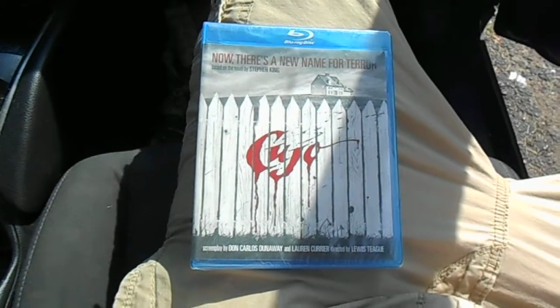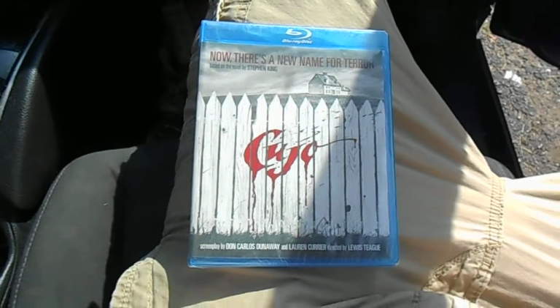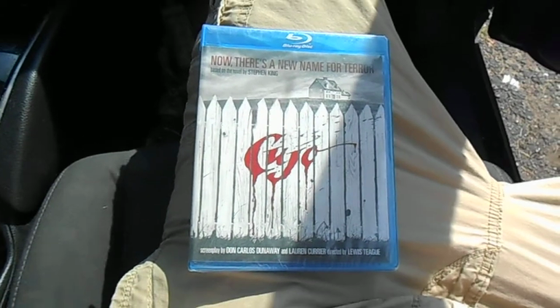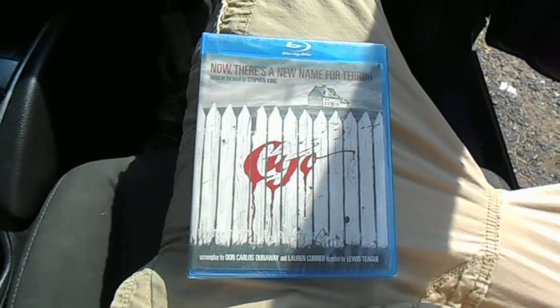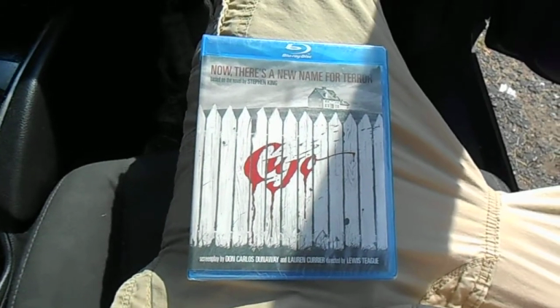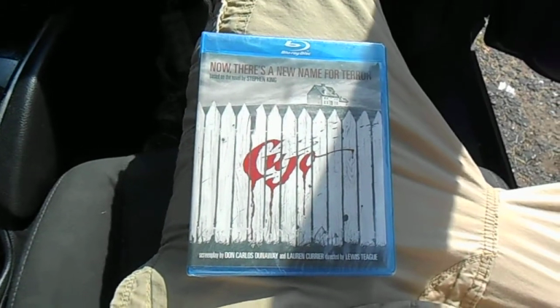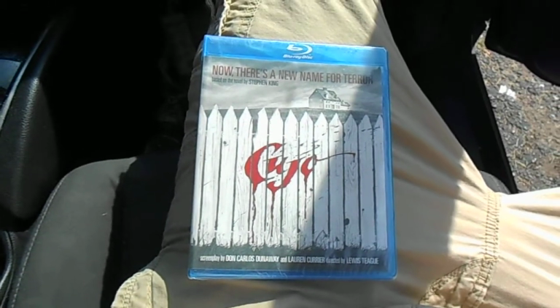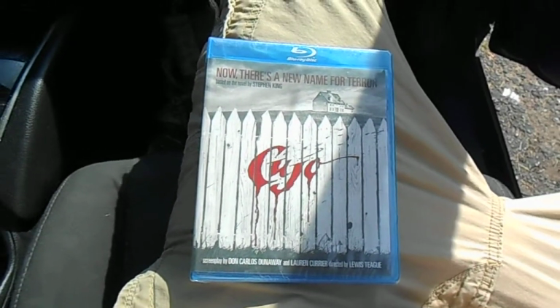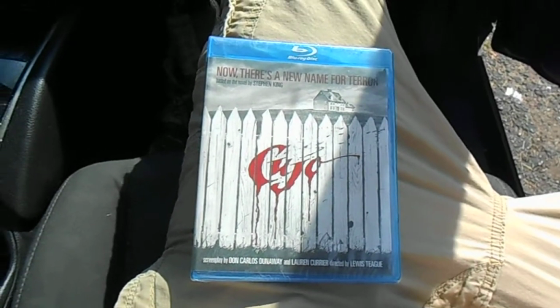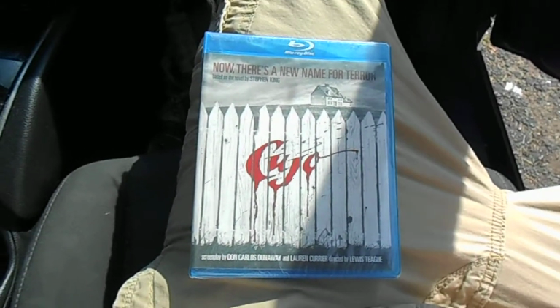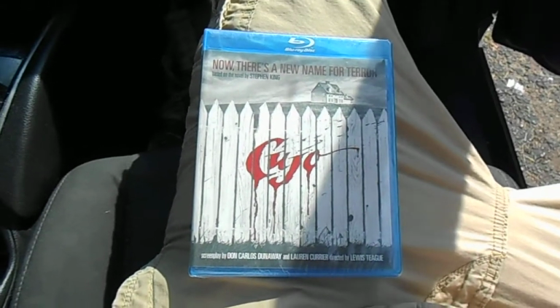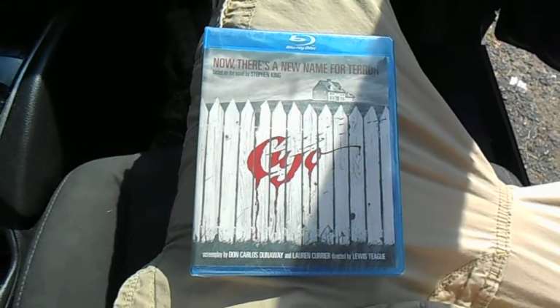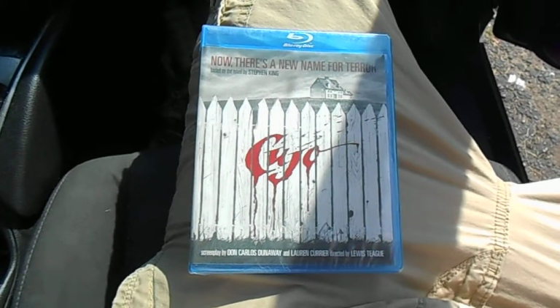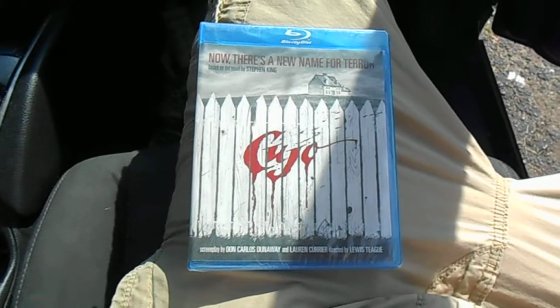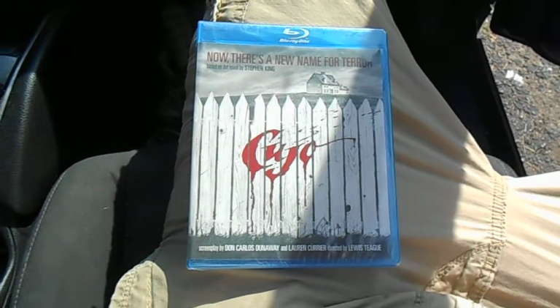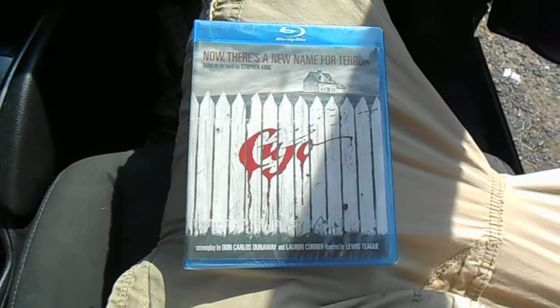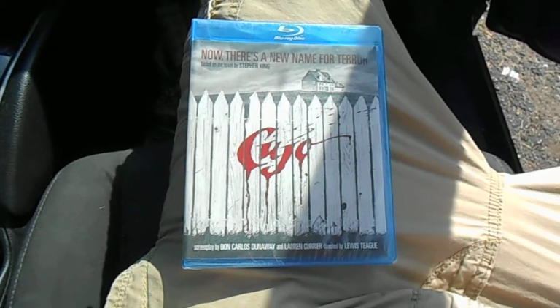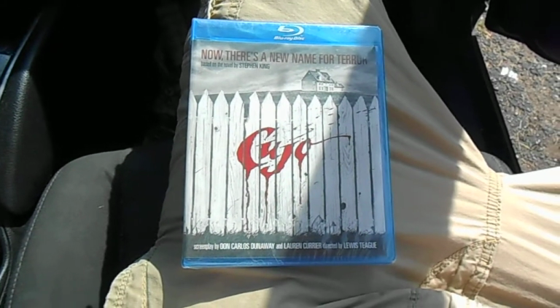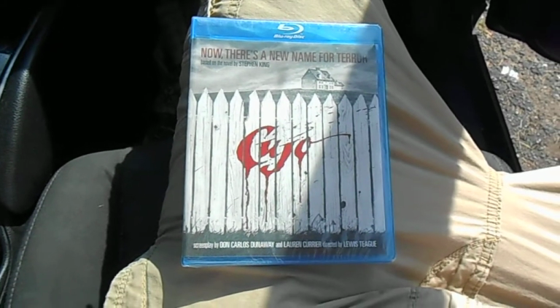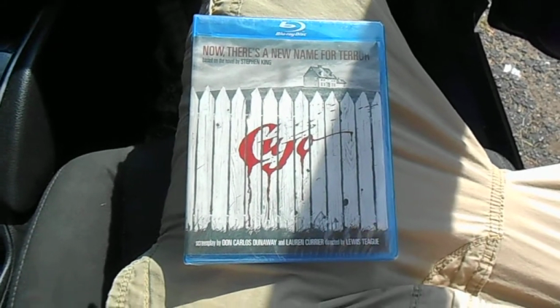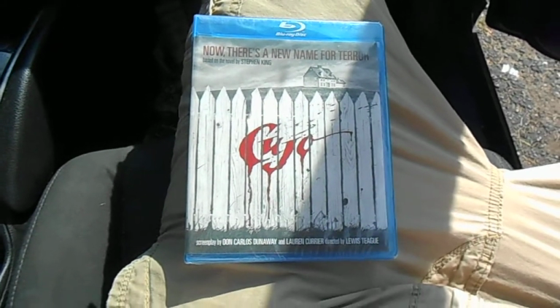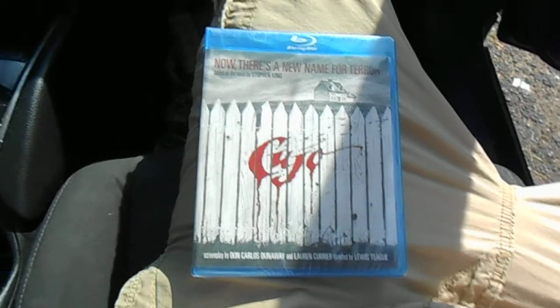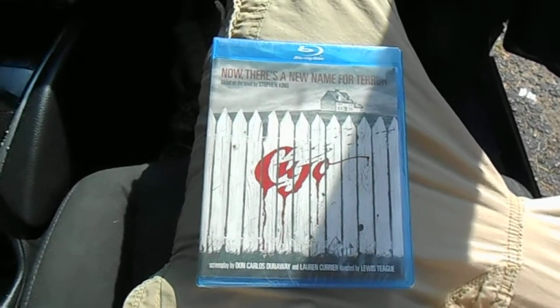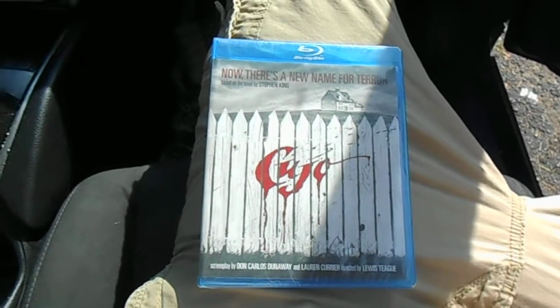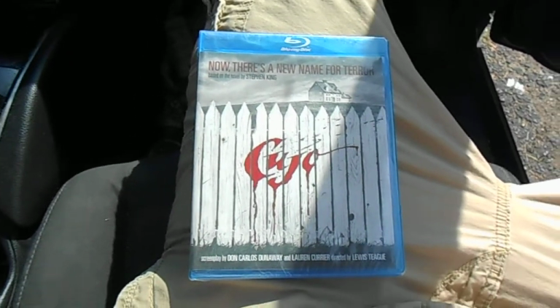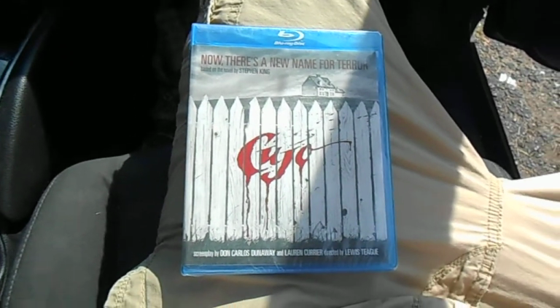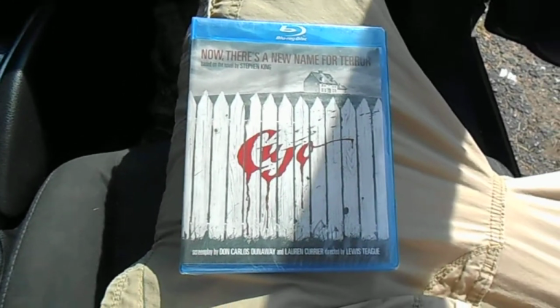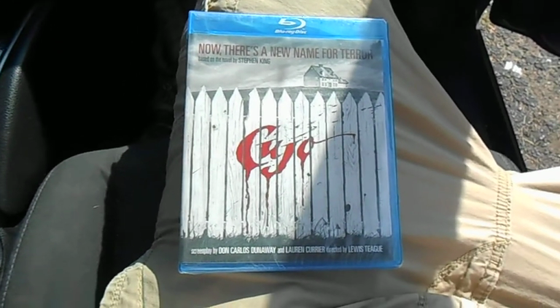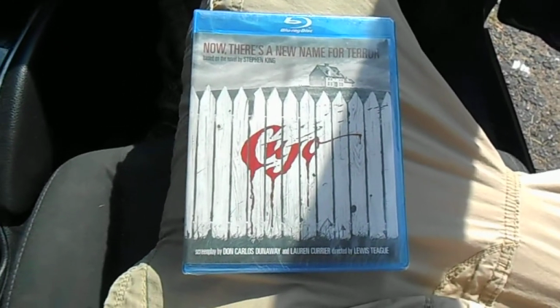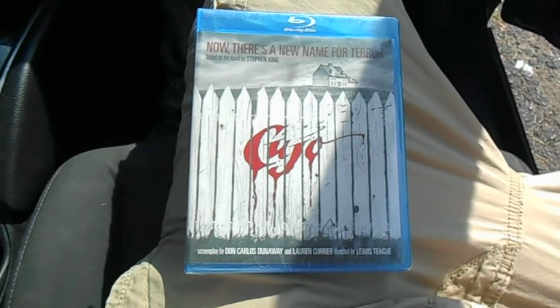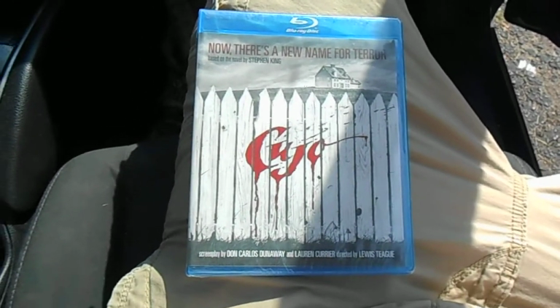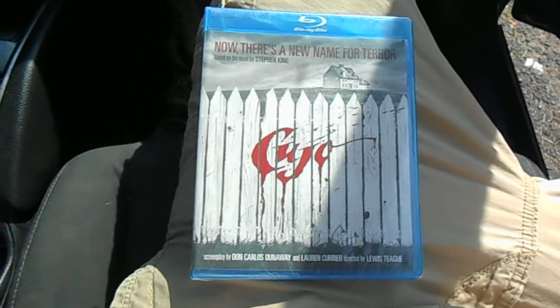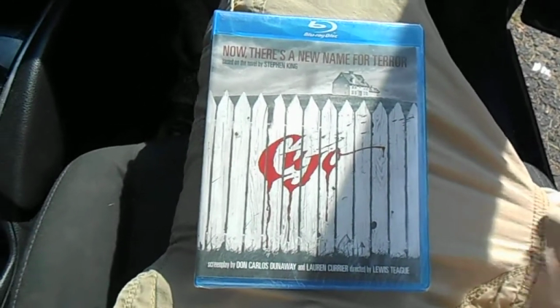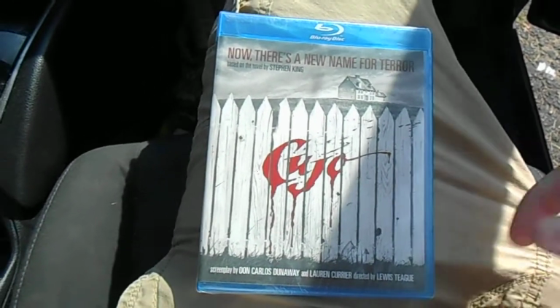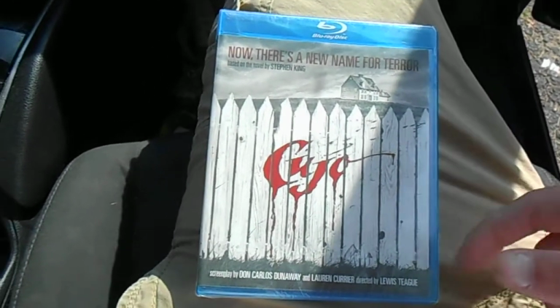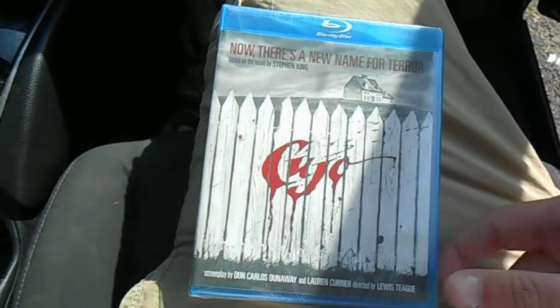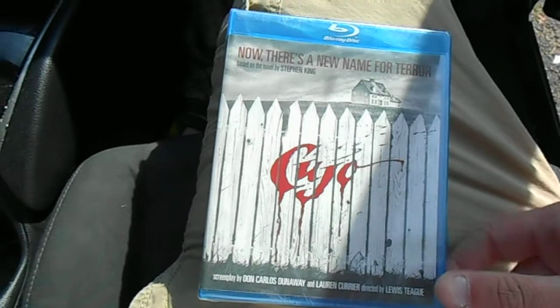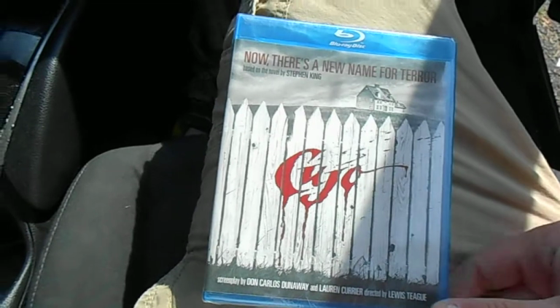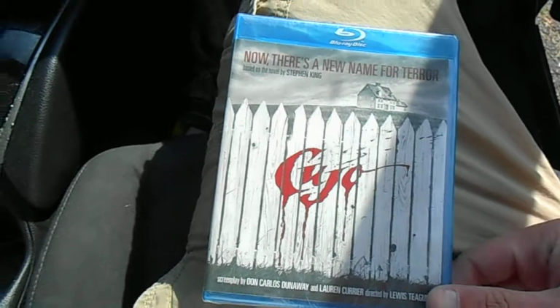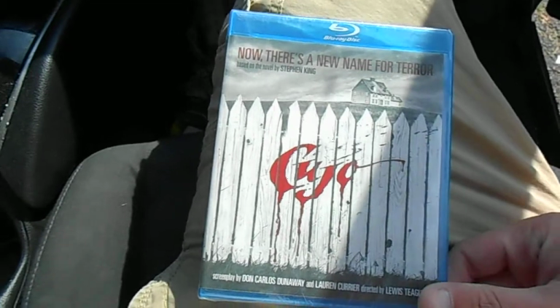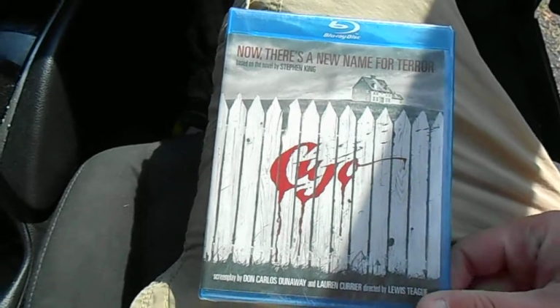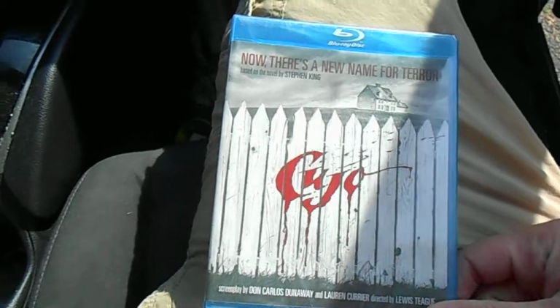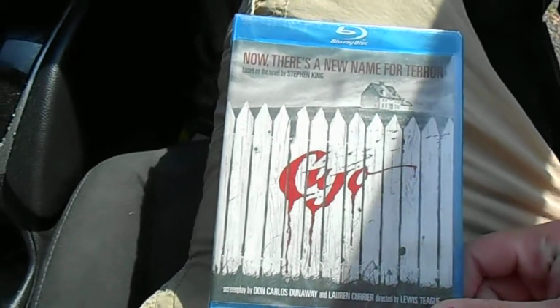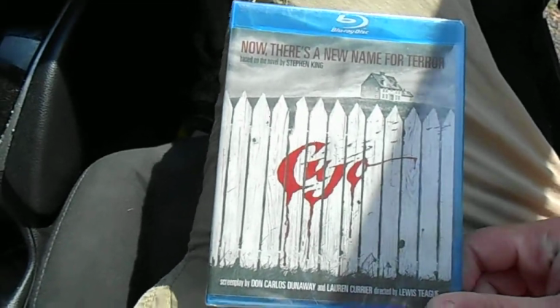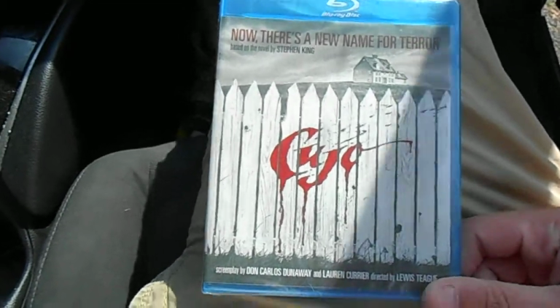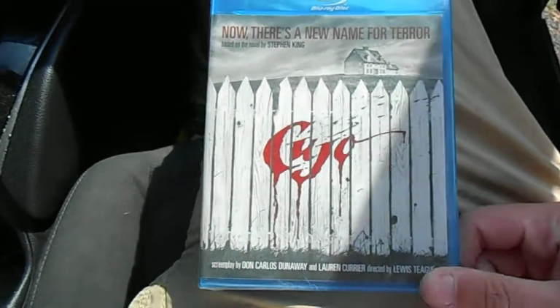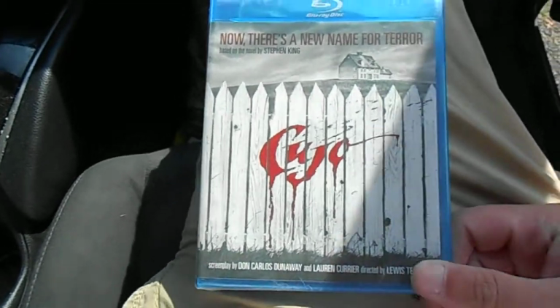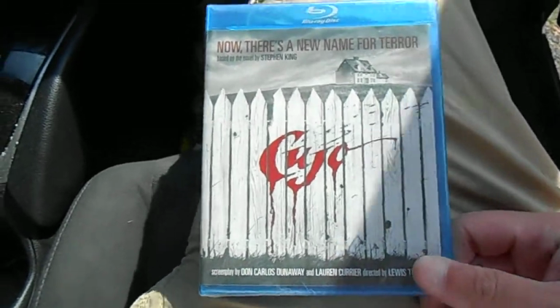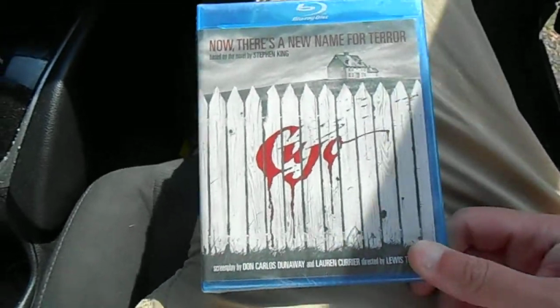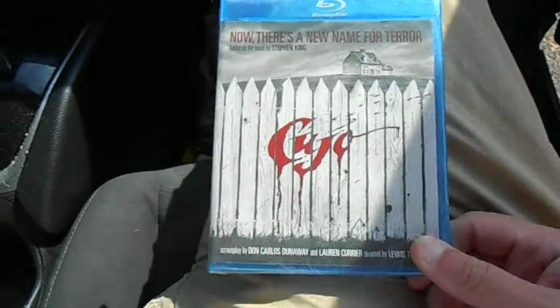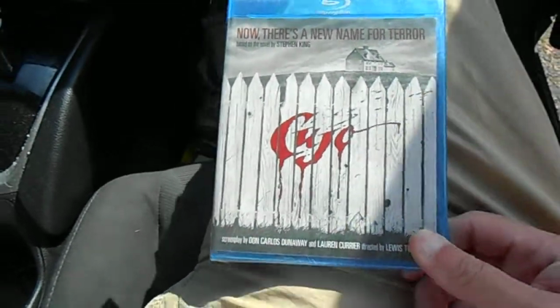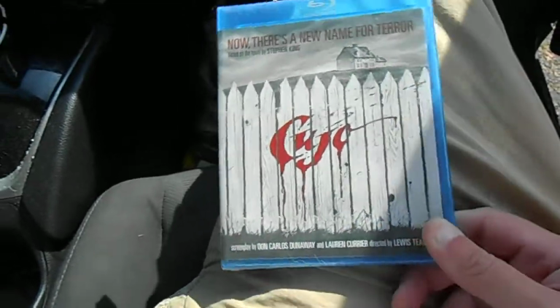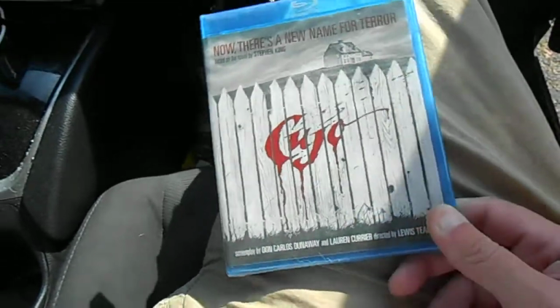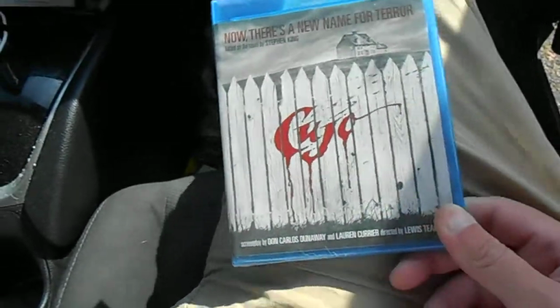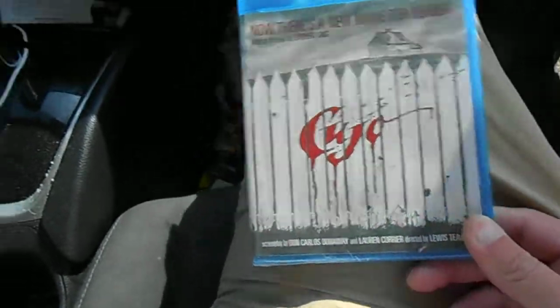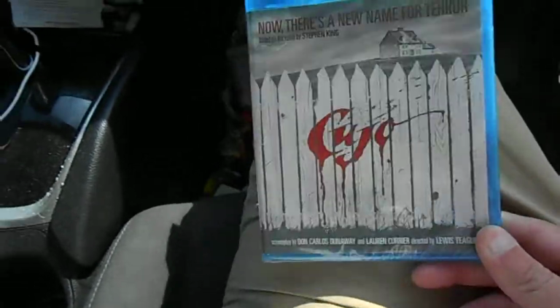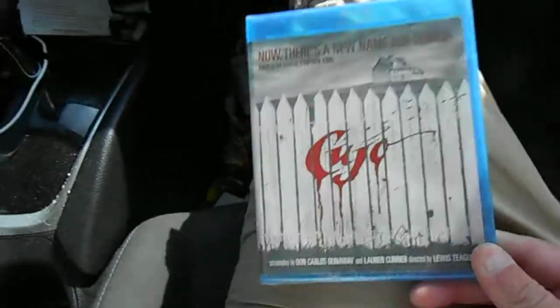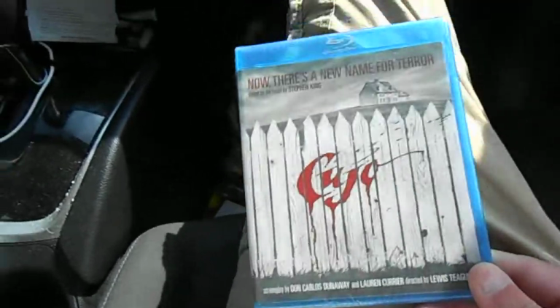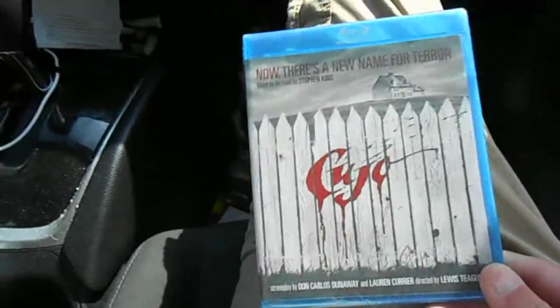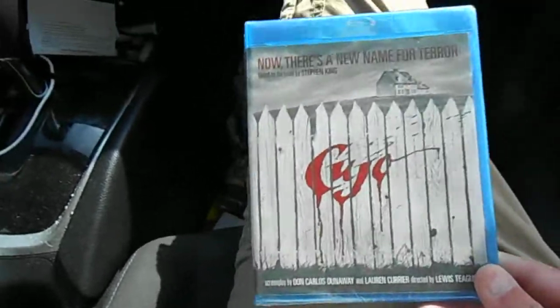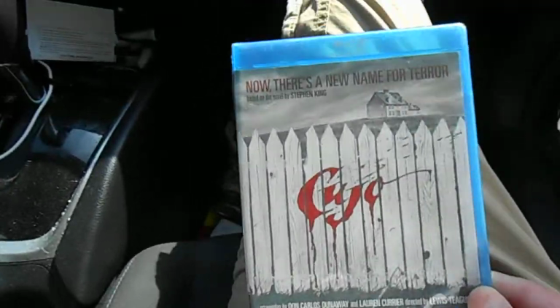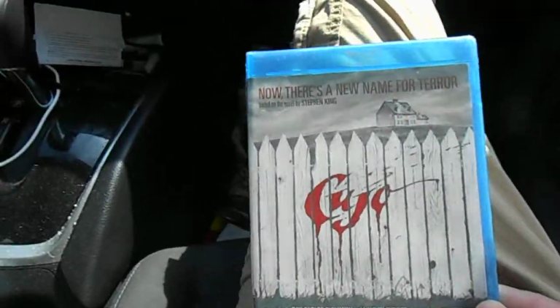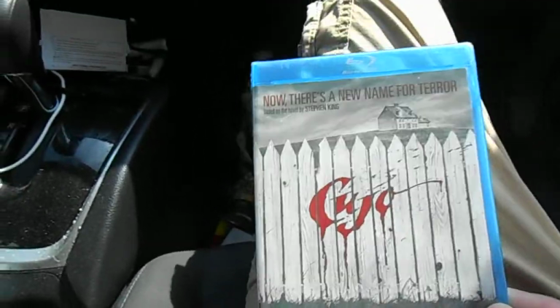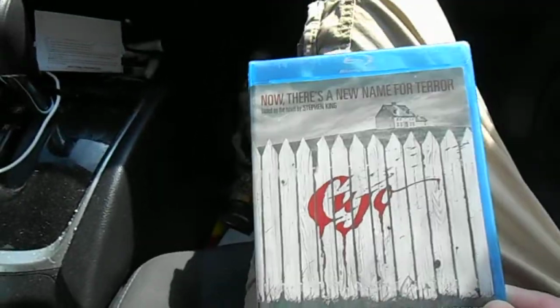Hello and welcome to another Blu-ray unboxing. This time around we have the Stephen King classic Cujo.